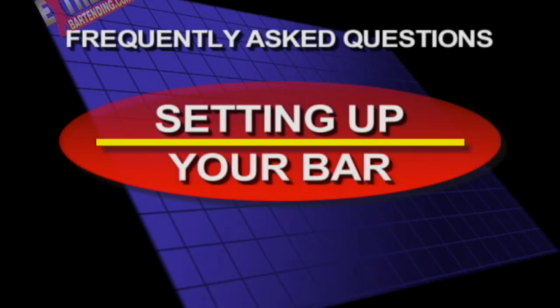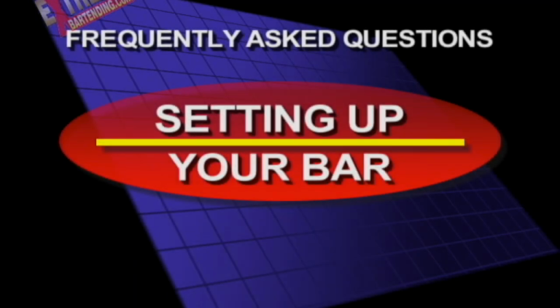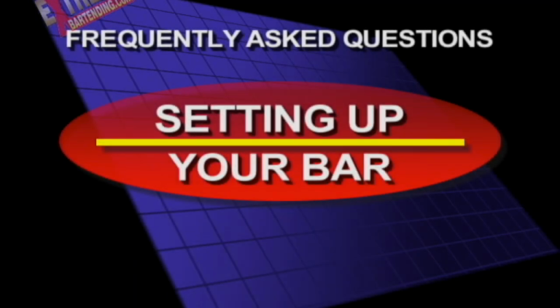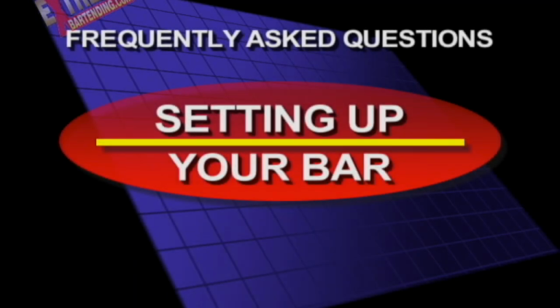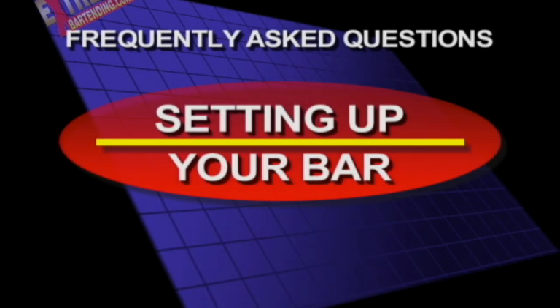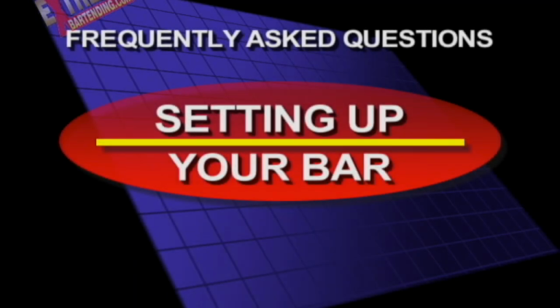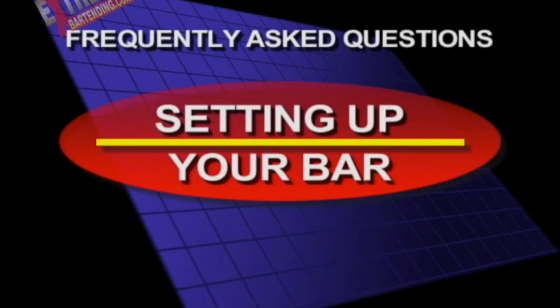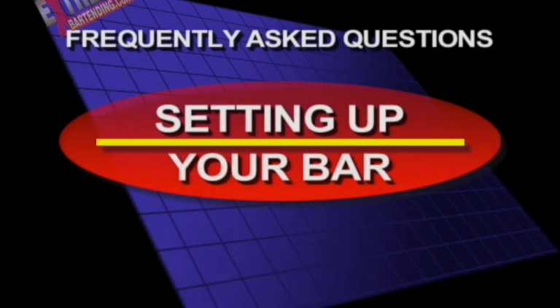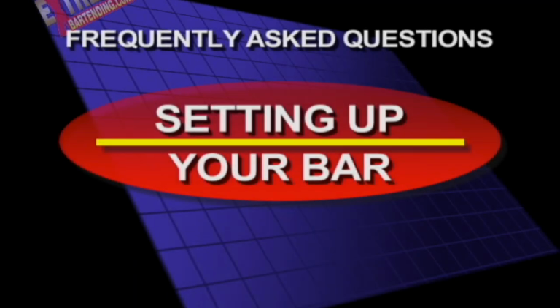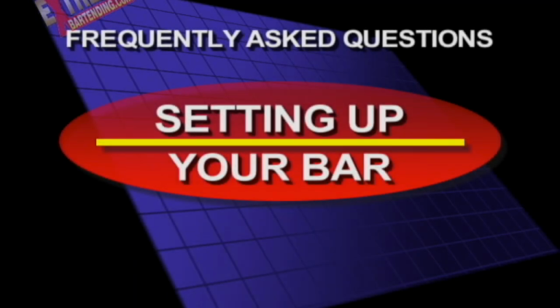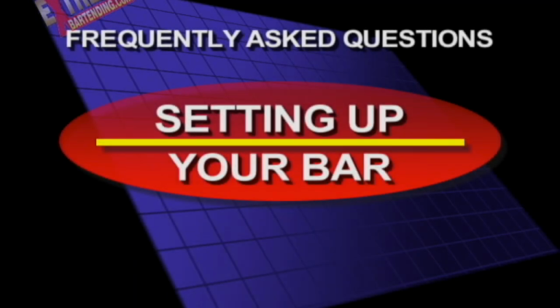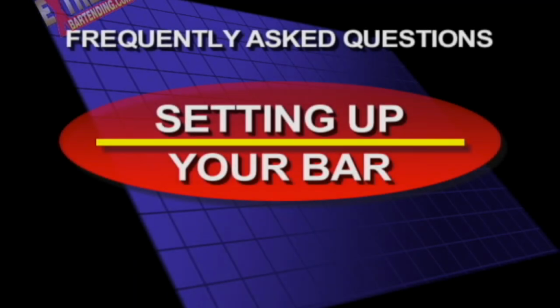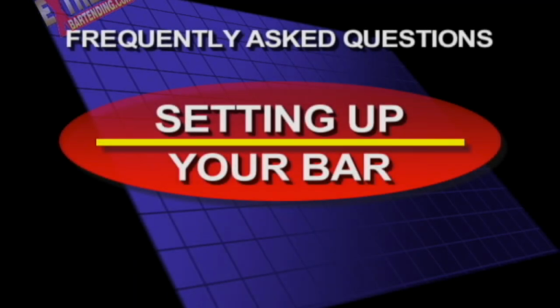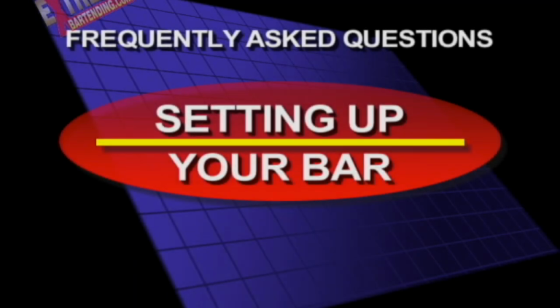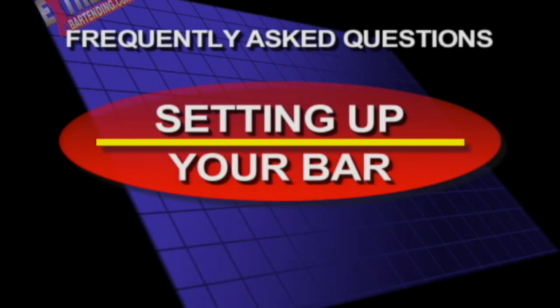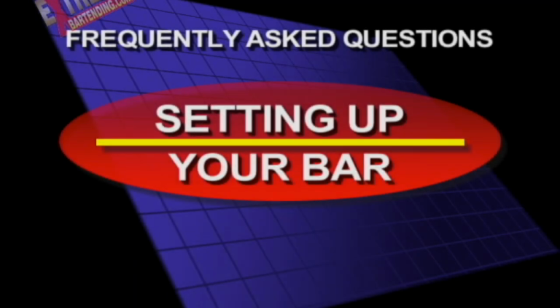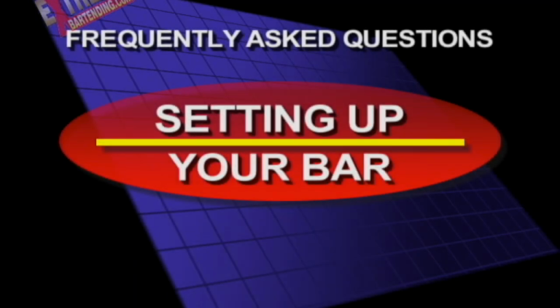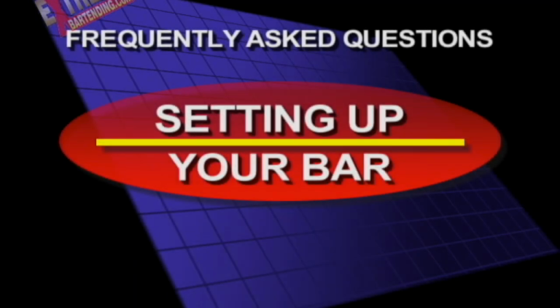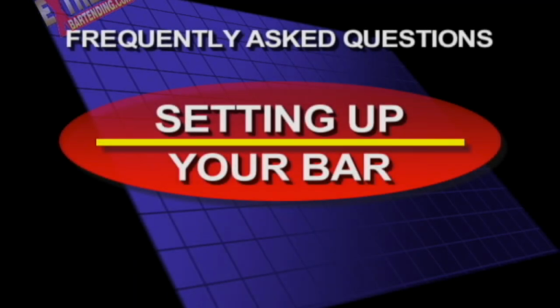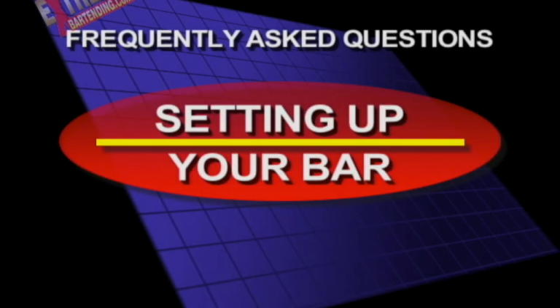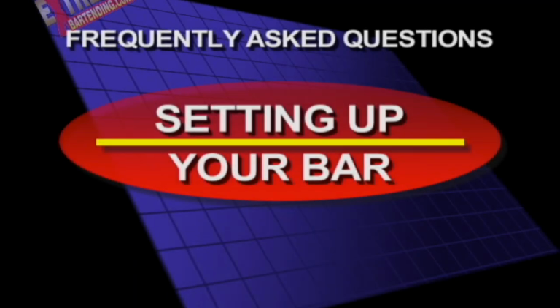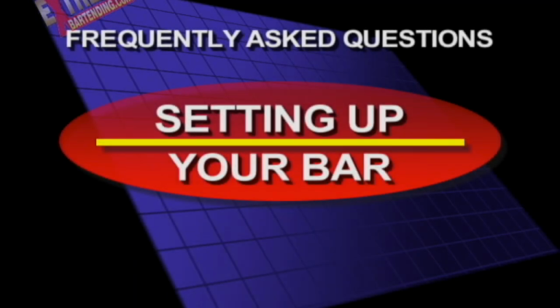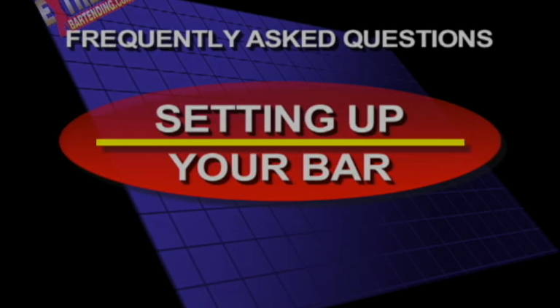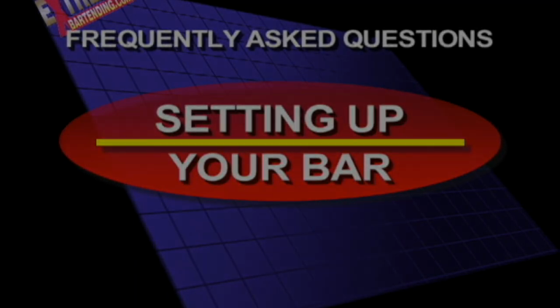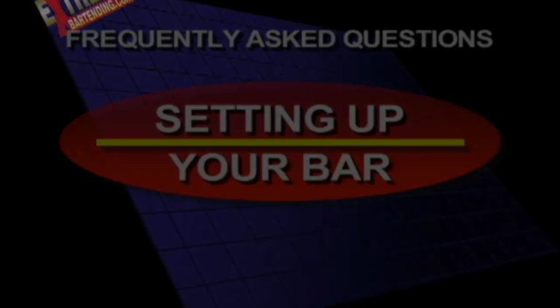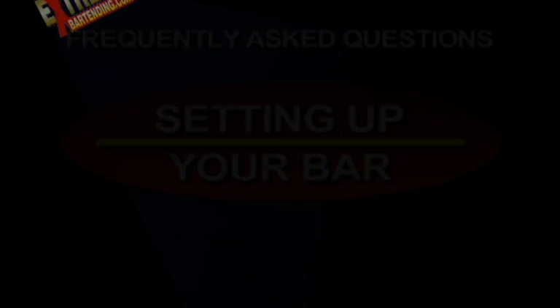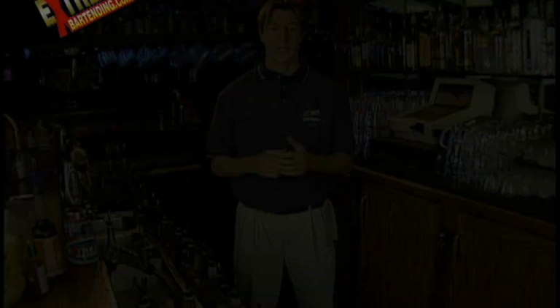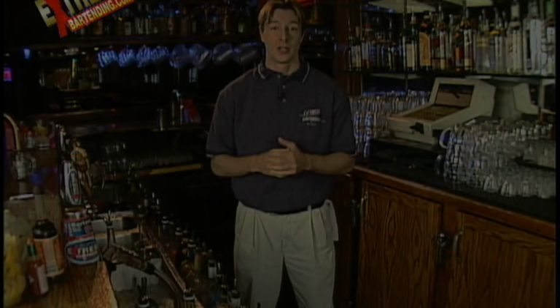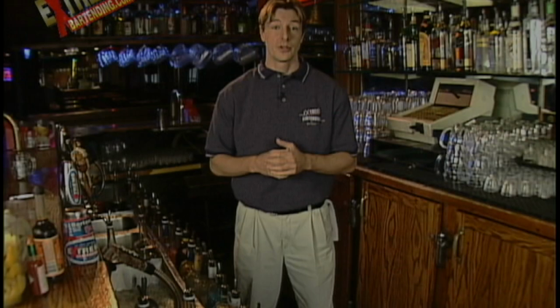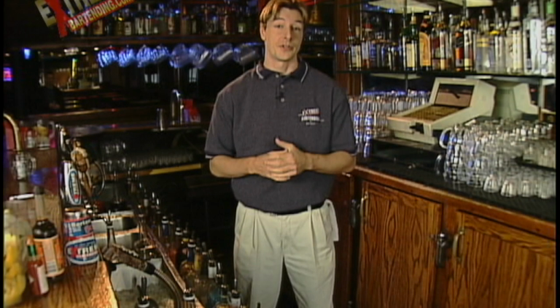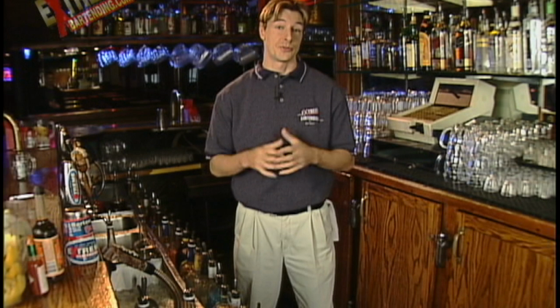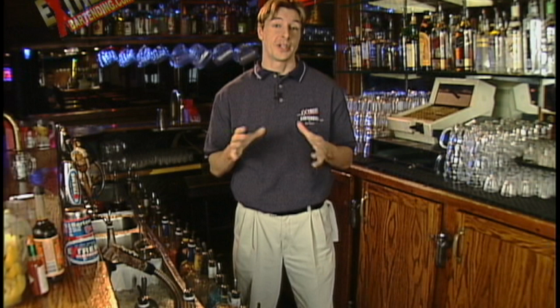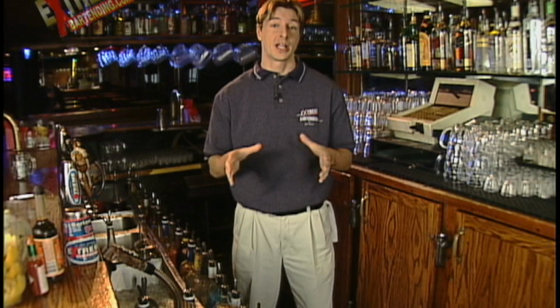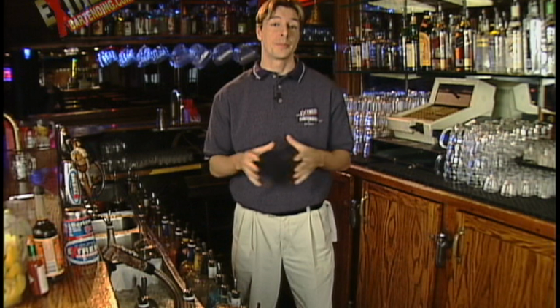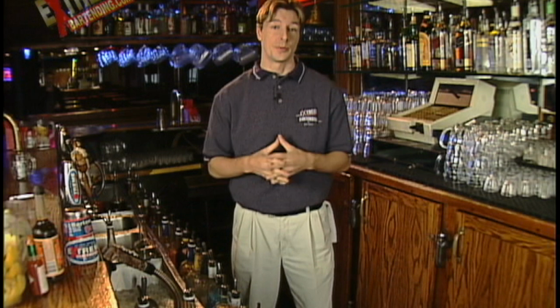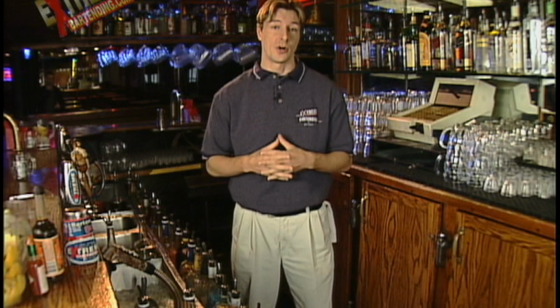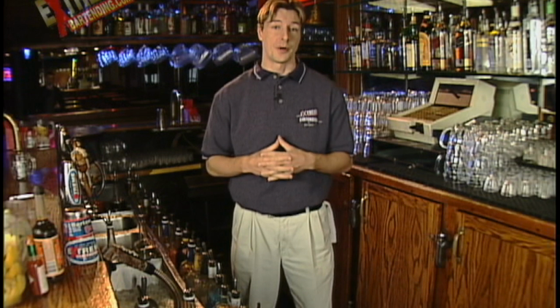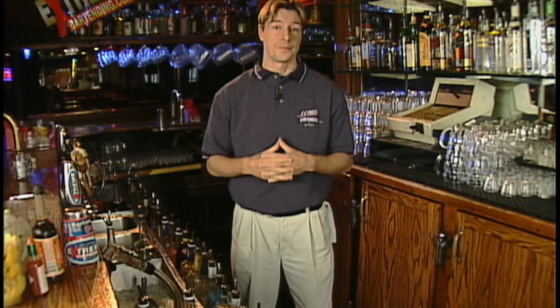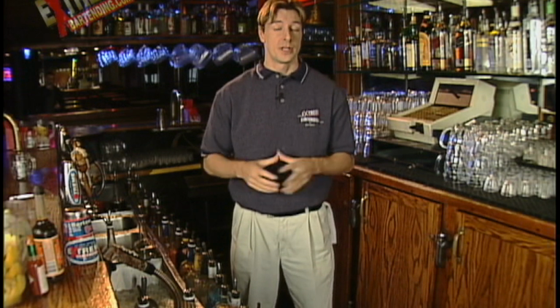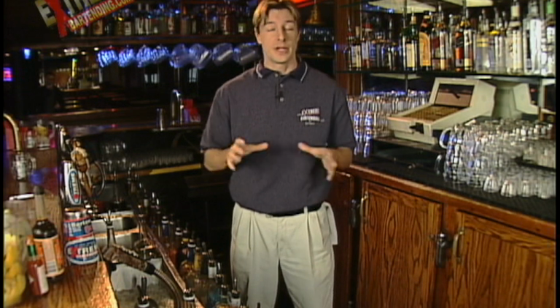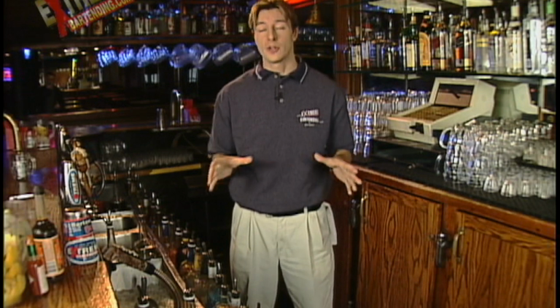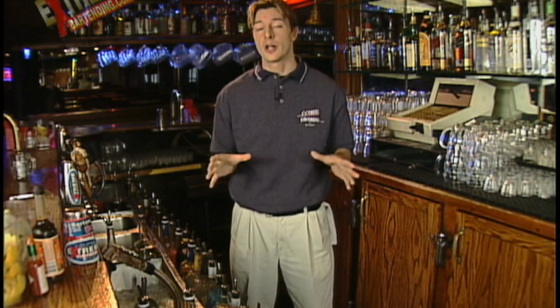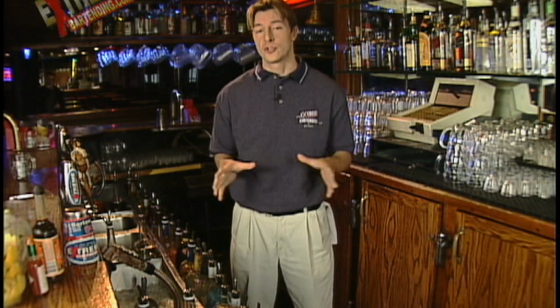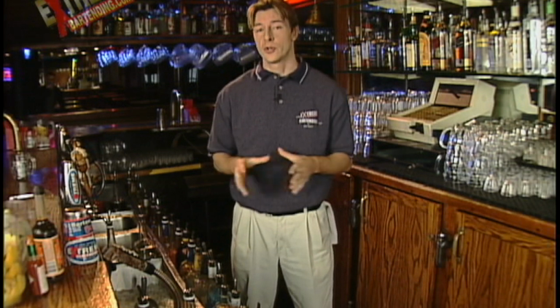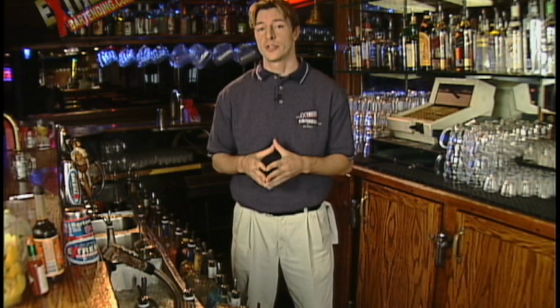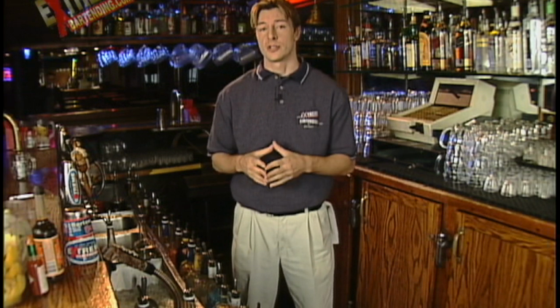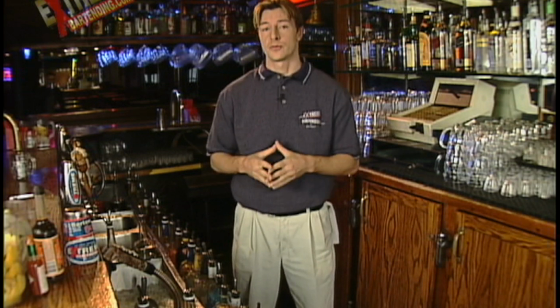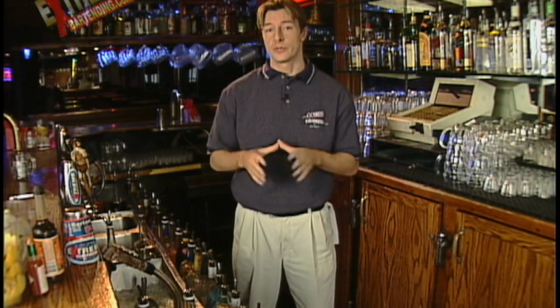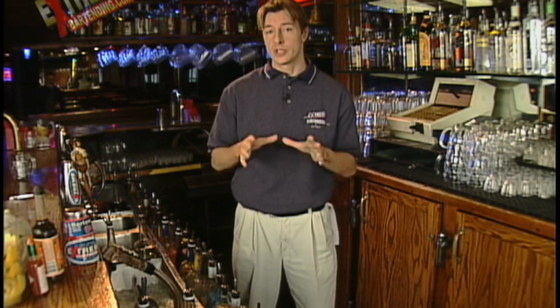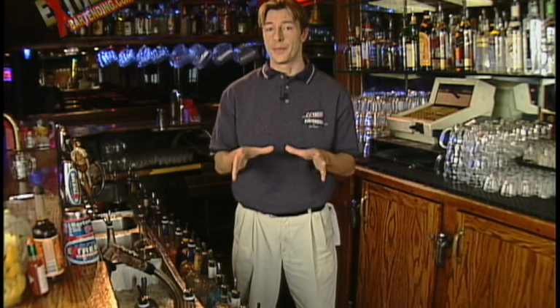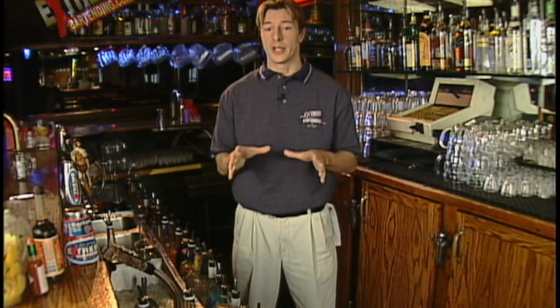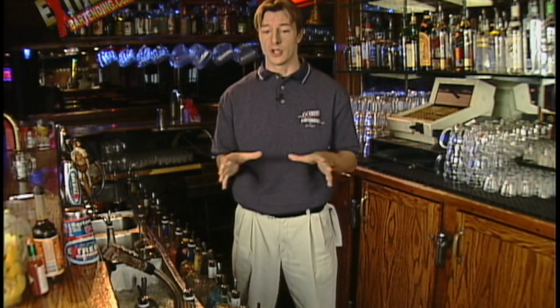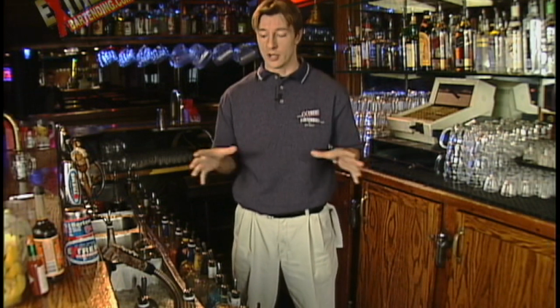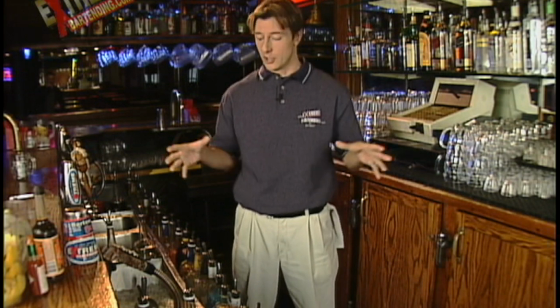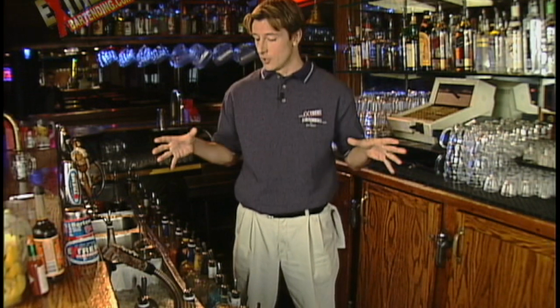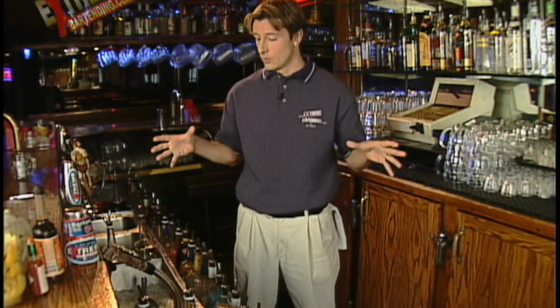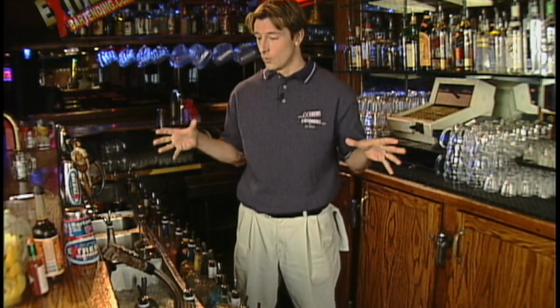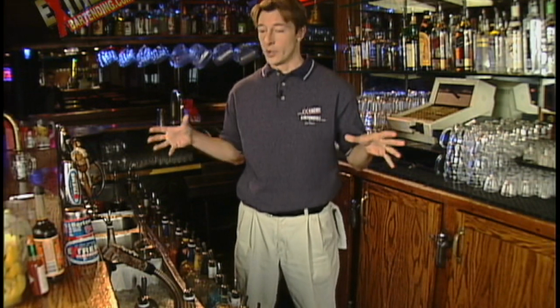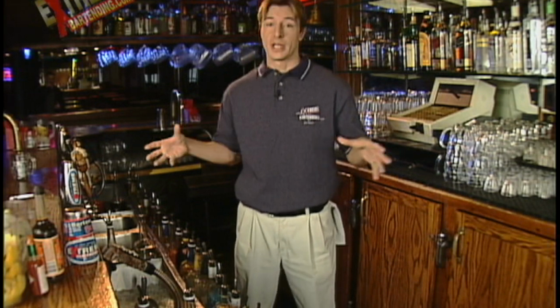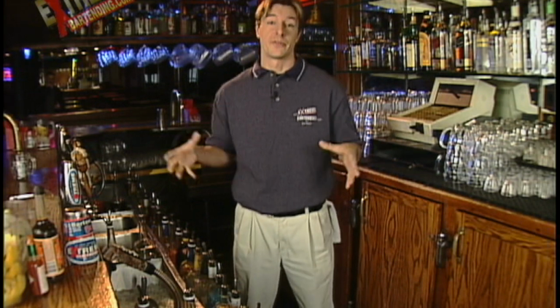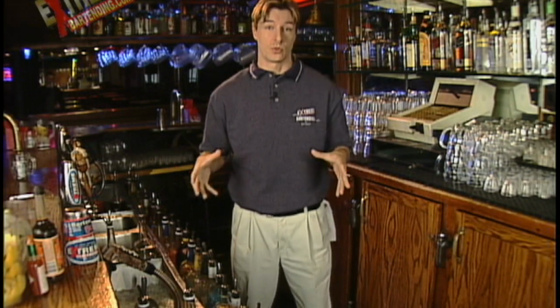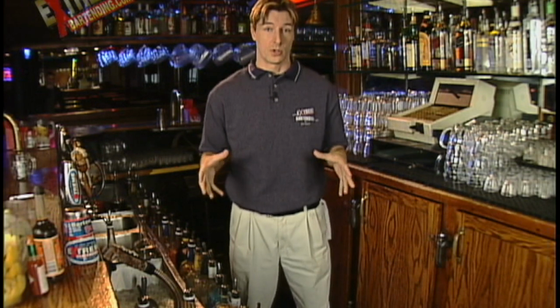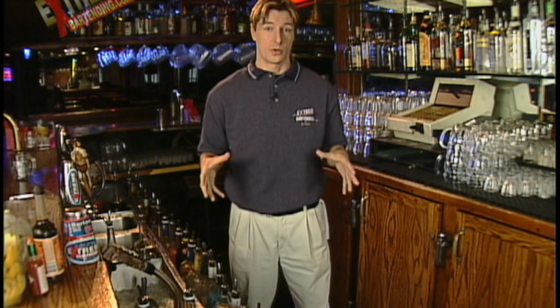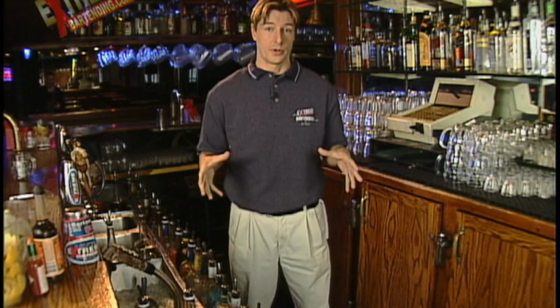Setting up your bar. You have a lot of choices, really depending on what you have to work with.